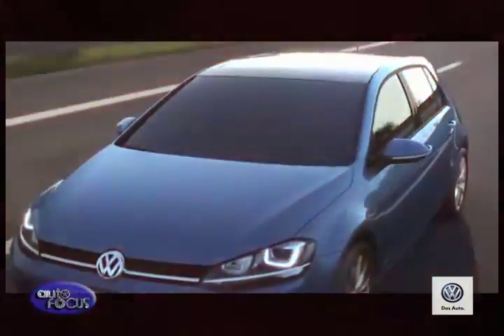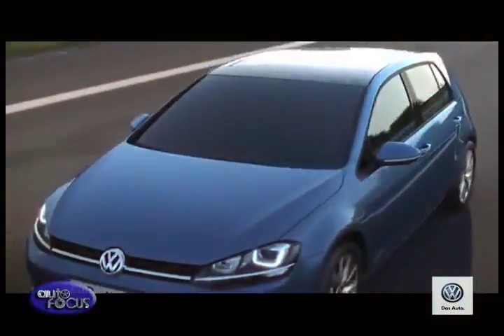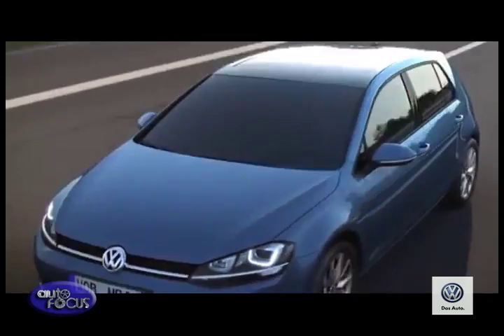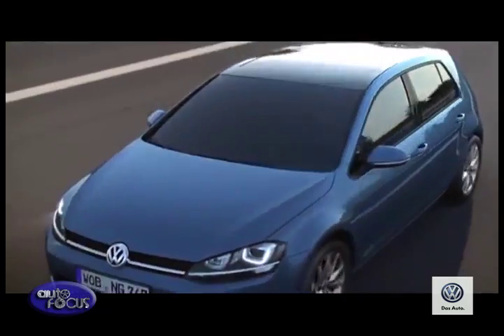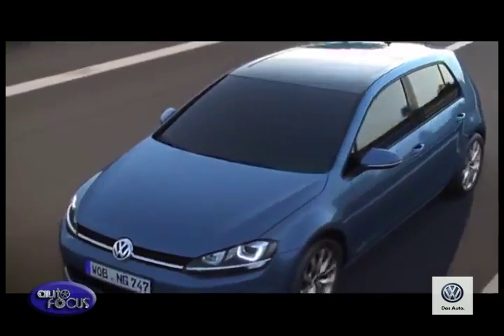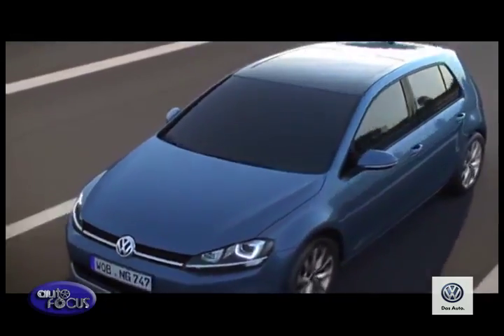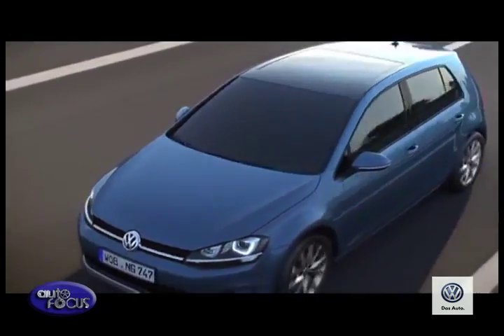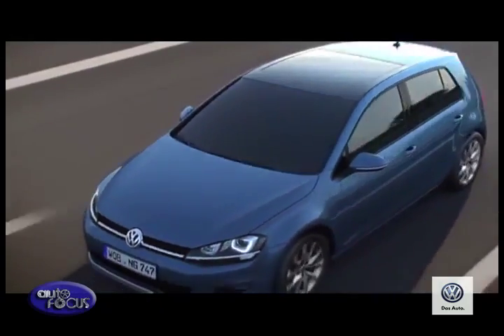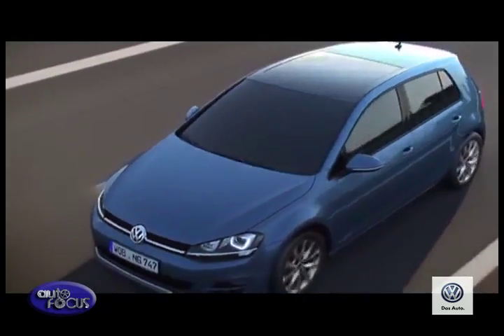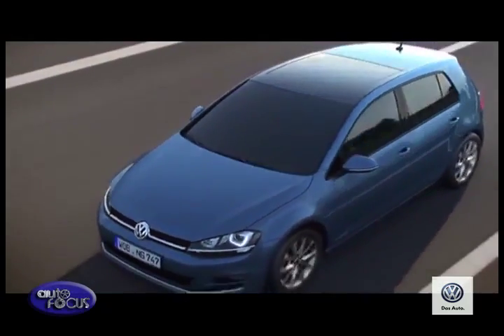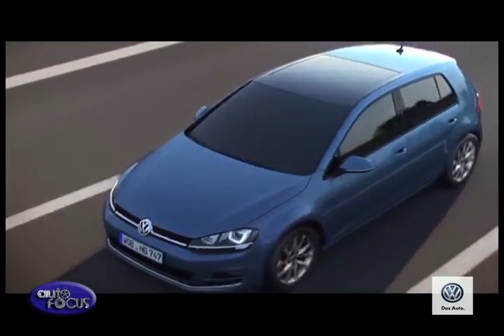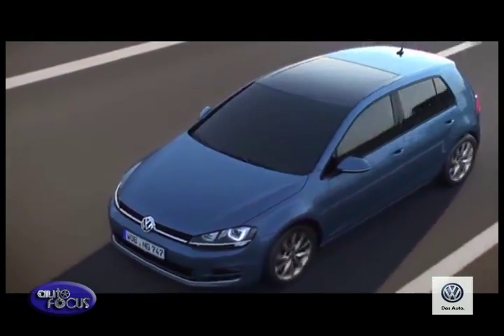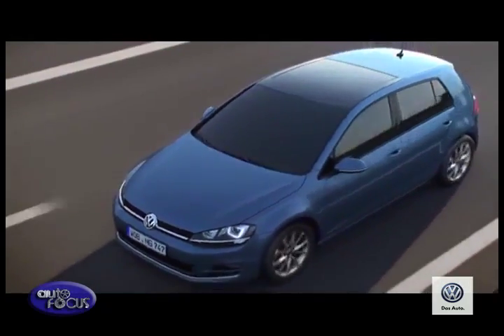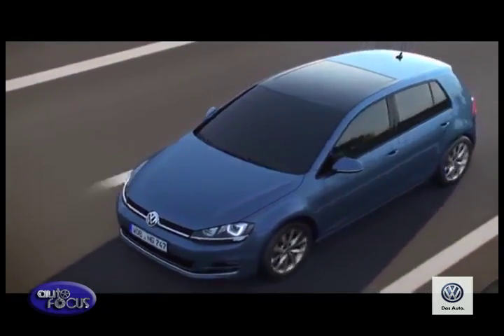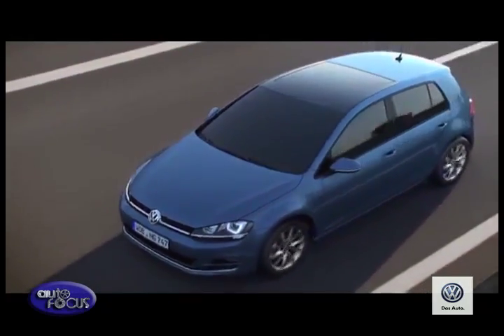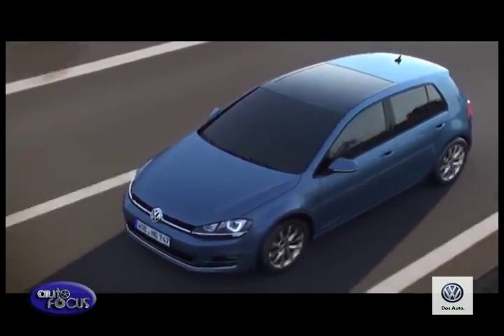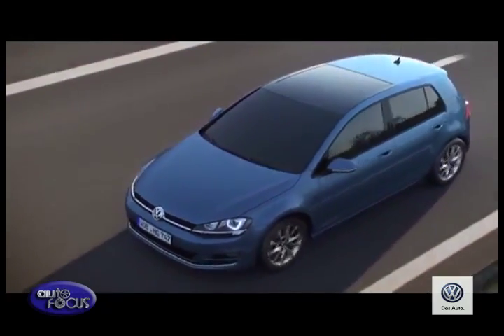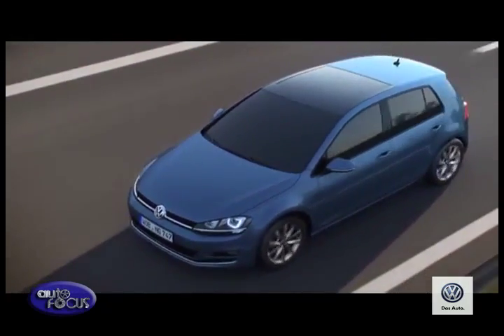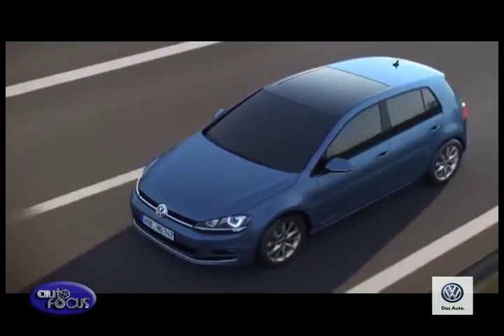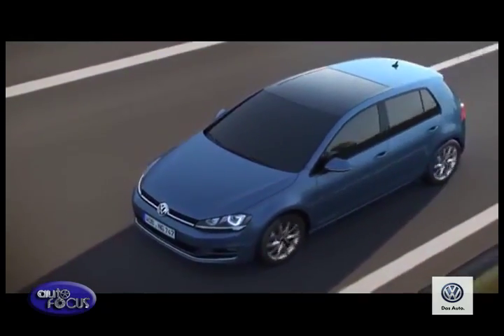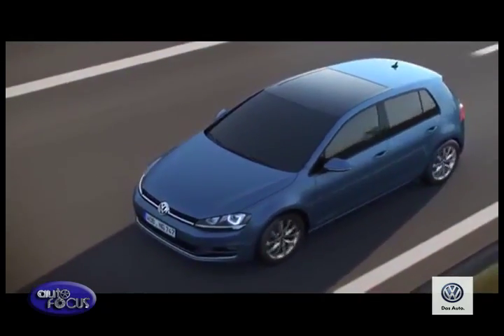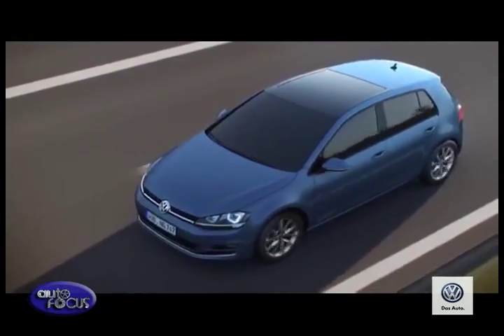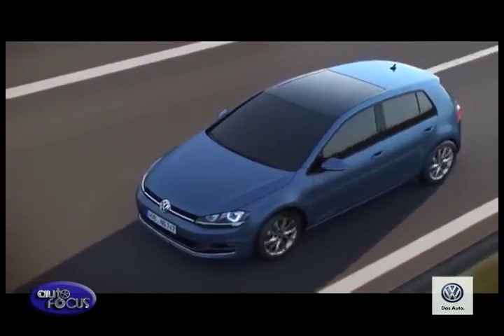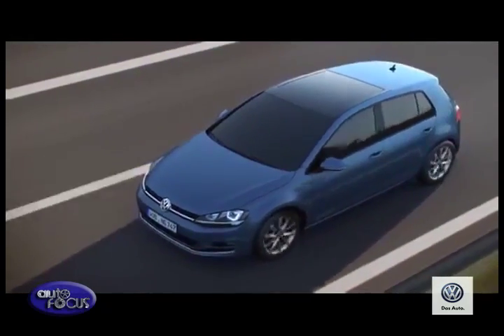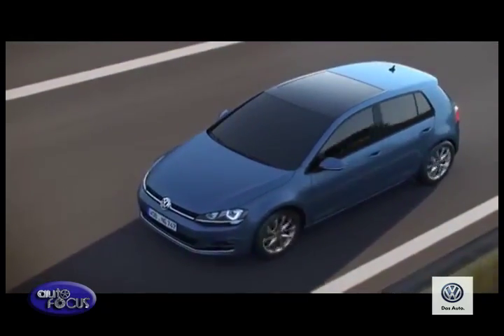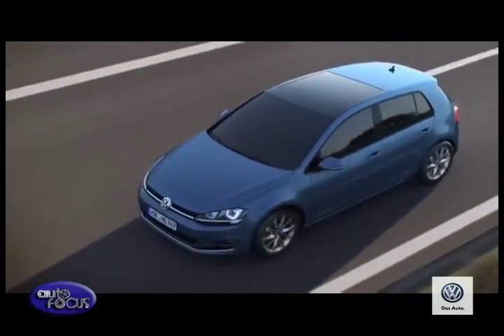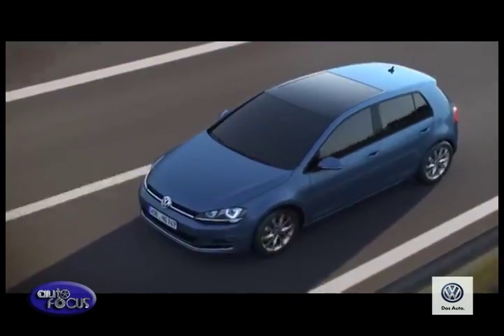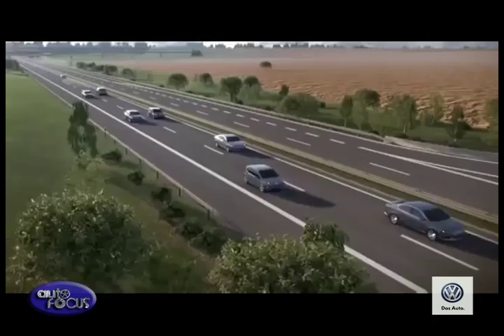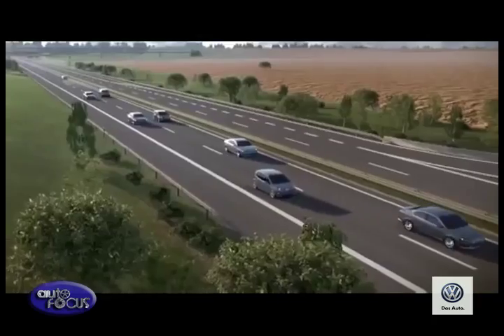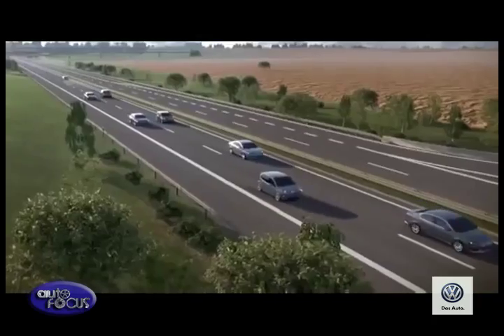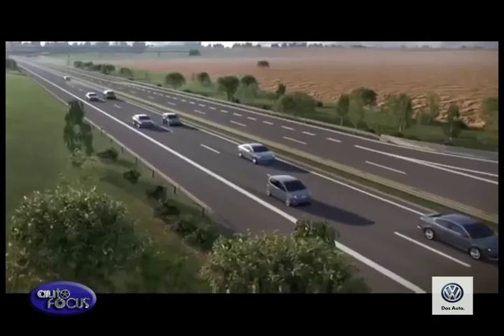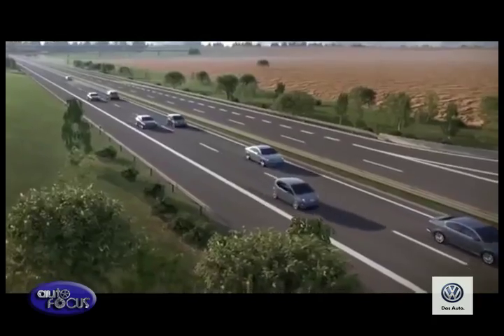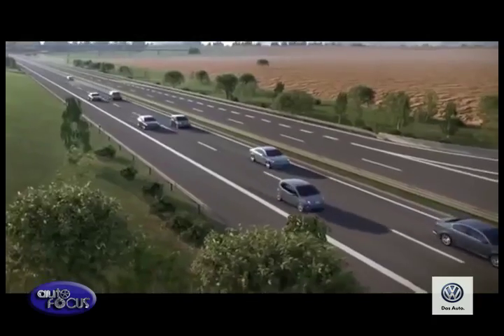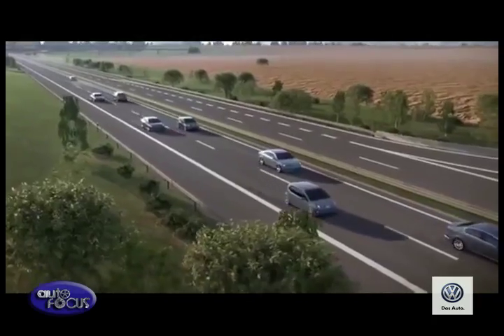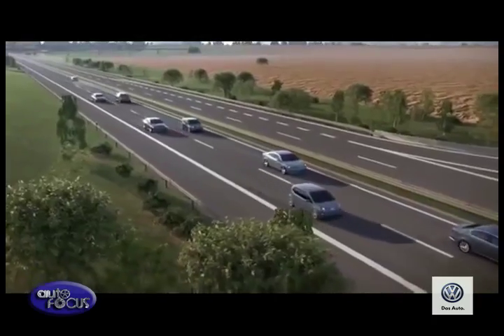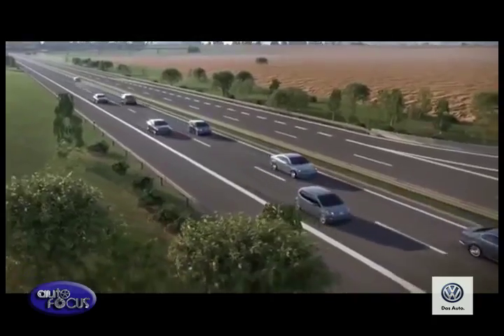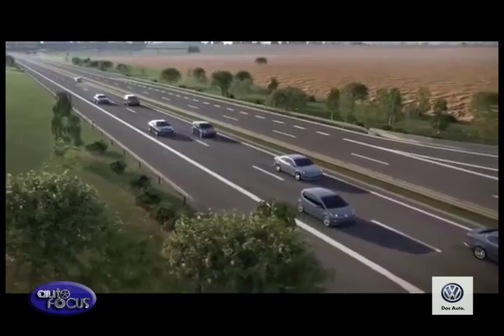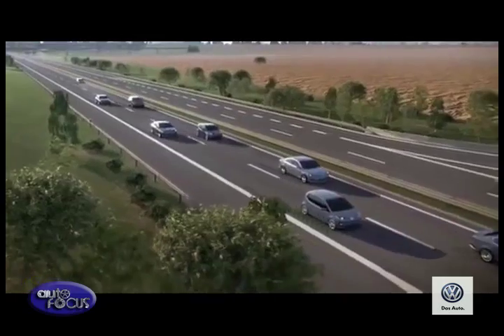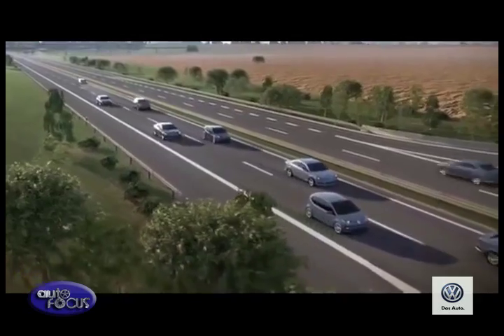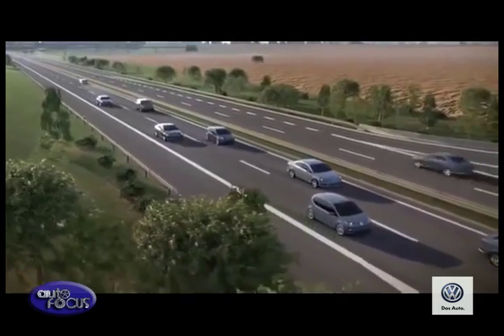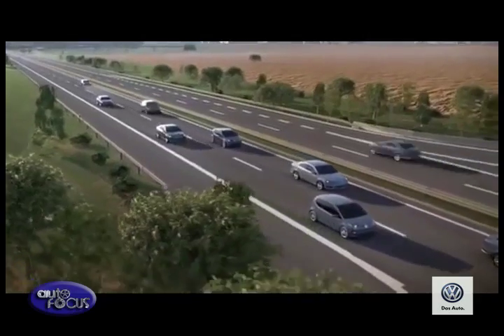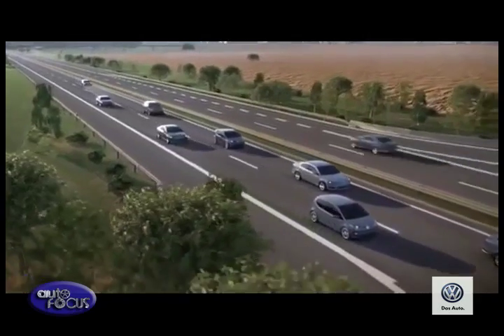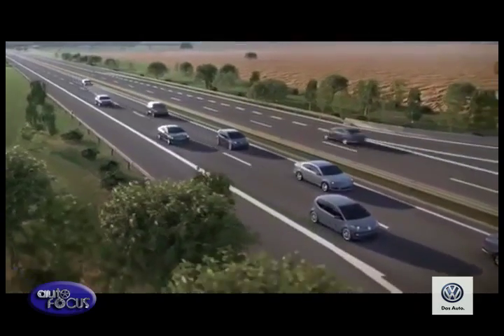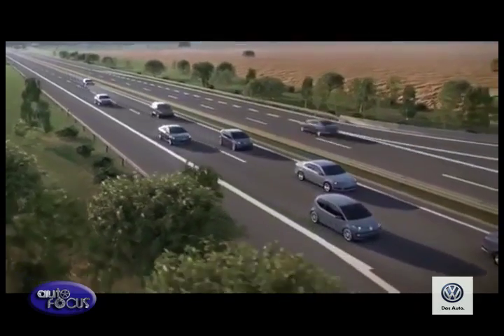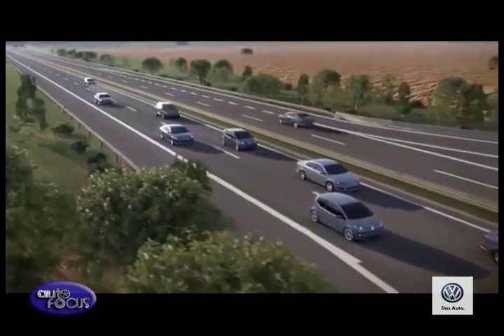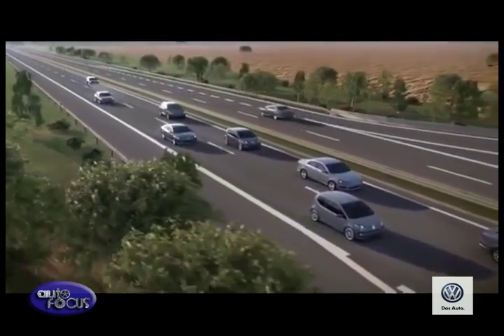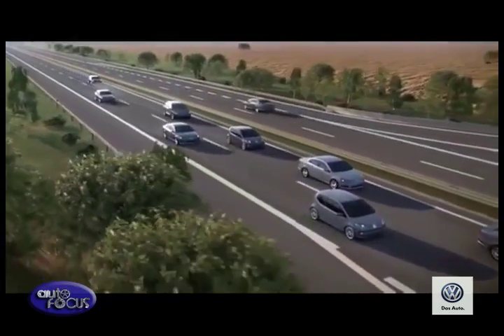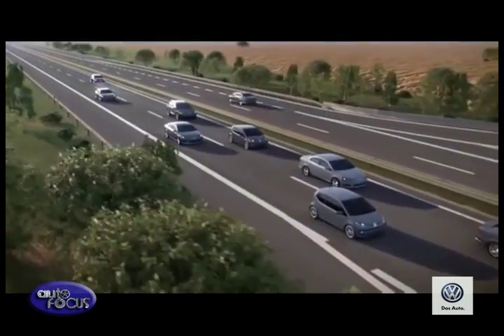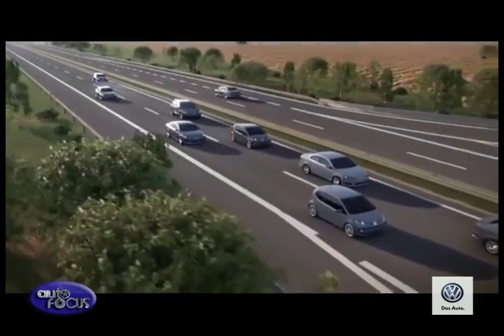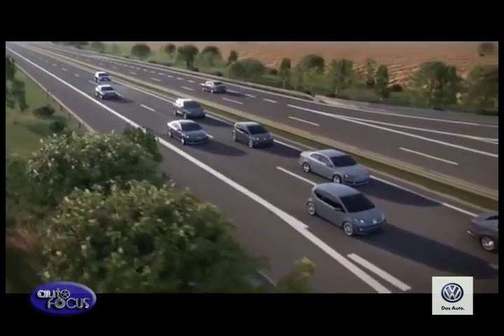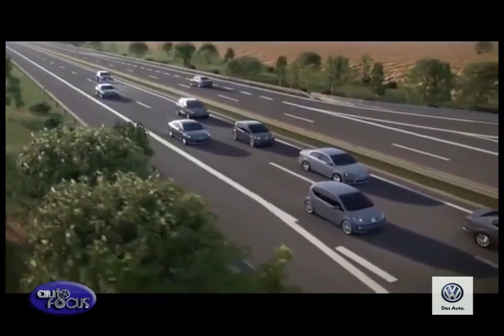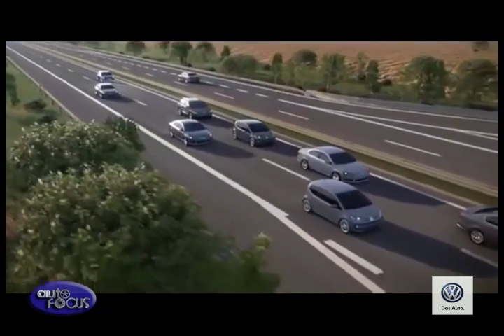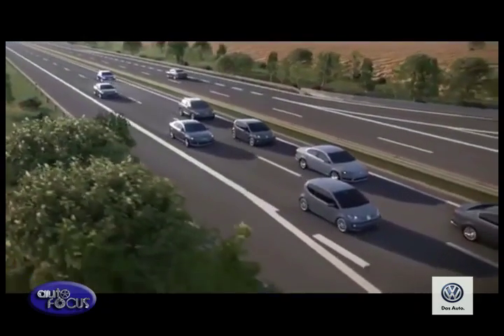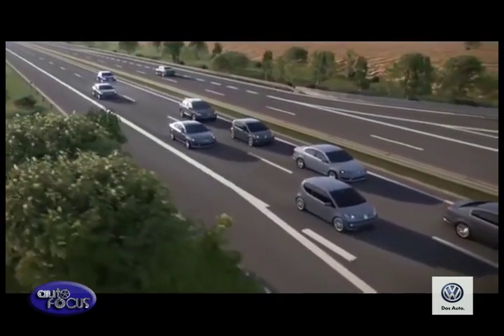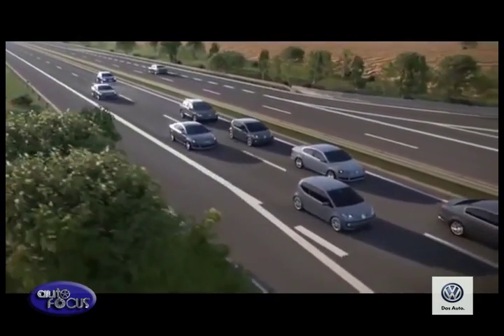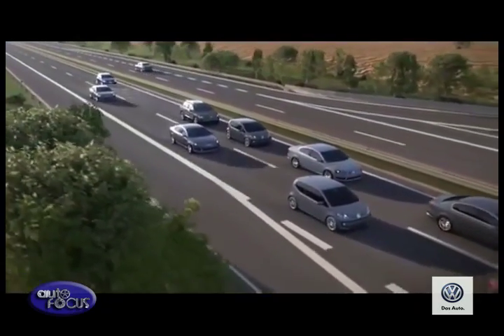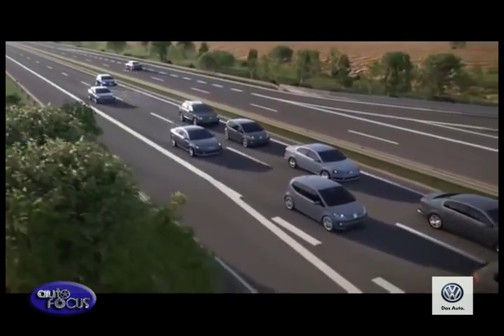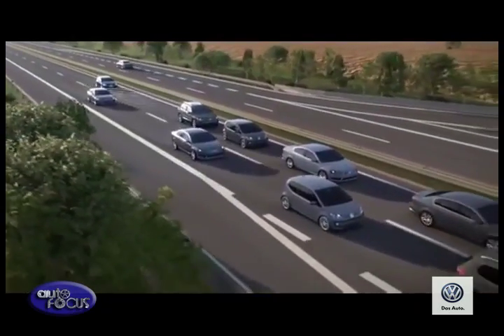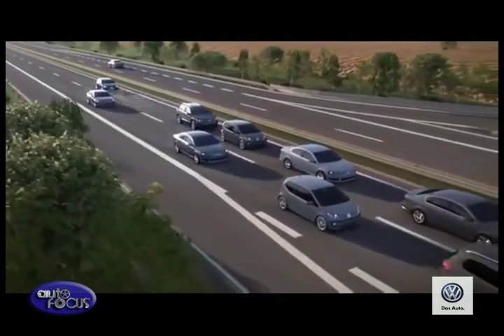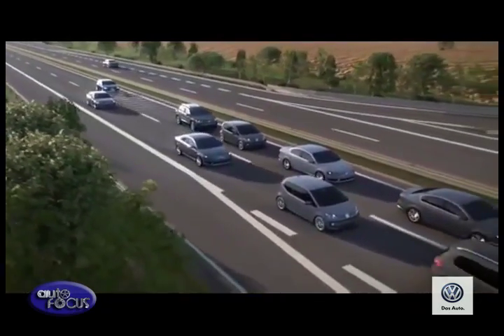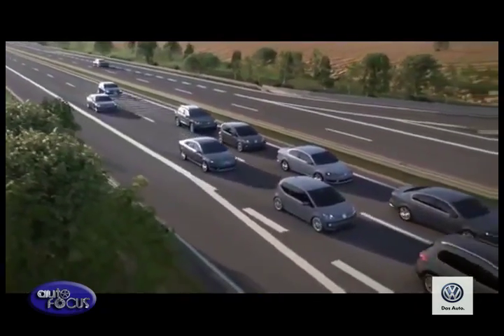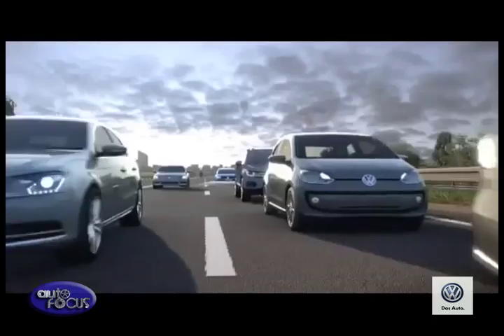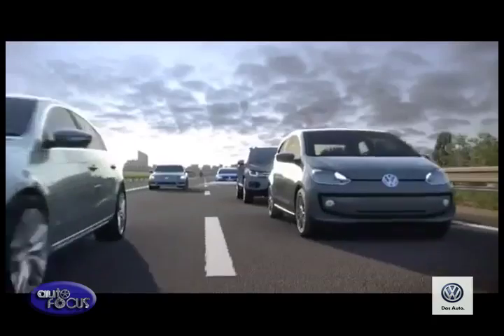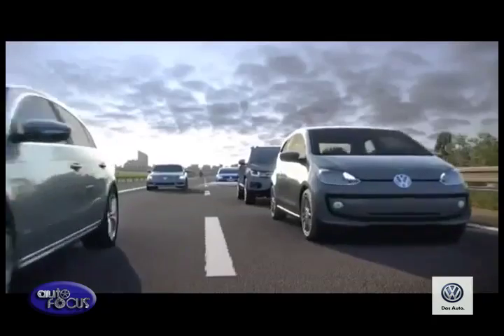For safety reasons, the cruise control system should not be used in heavy traffic or in difficult road conditions such as heavy rain or ice.